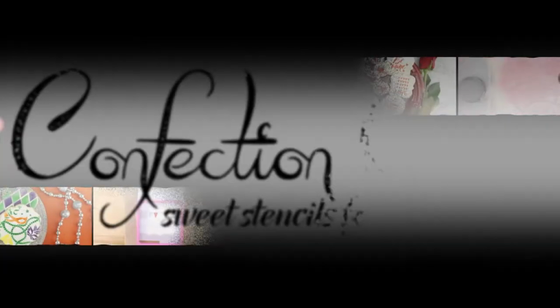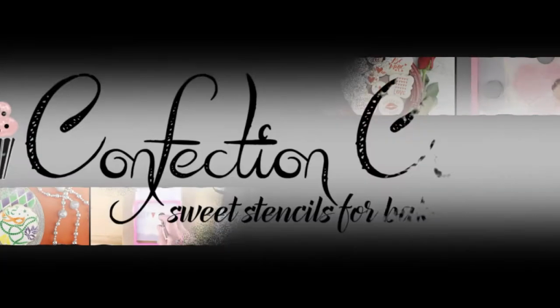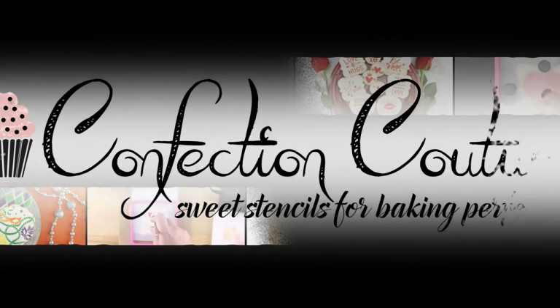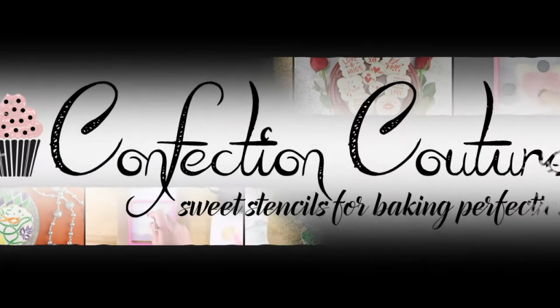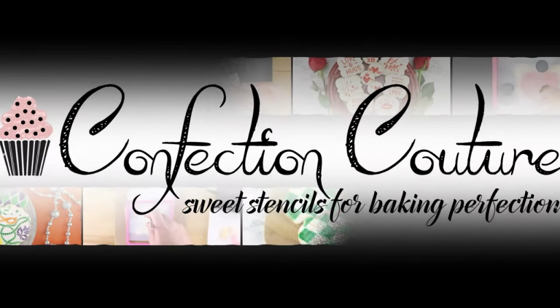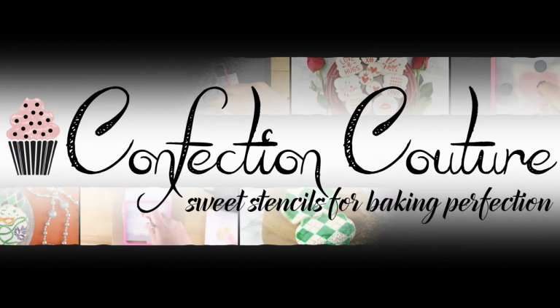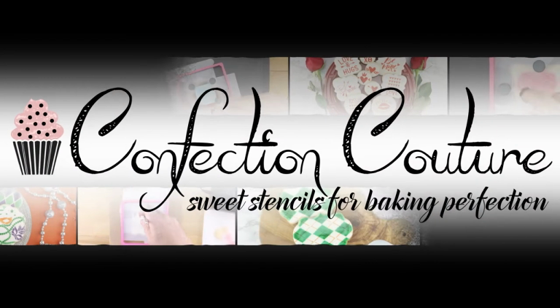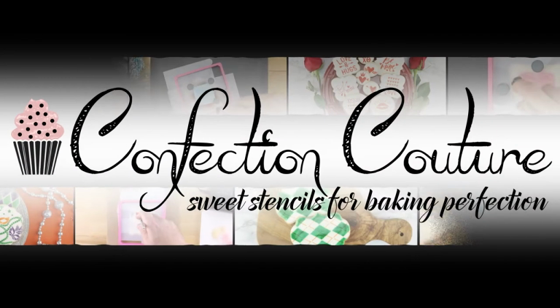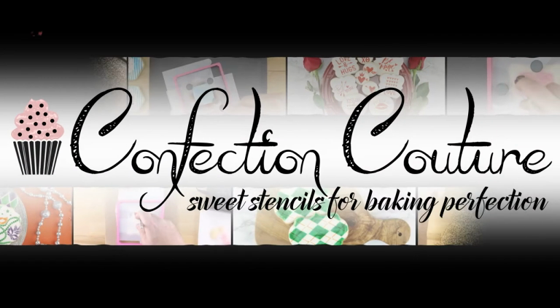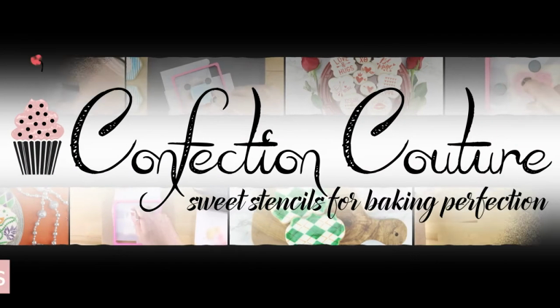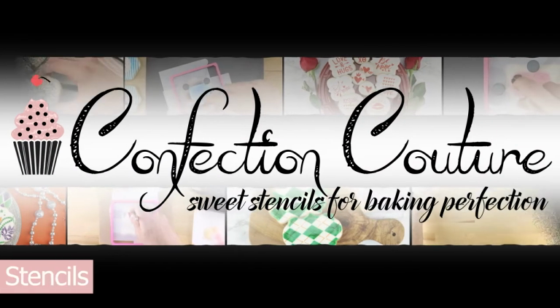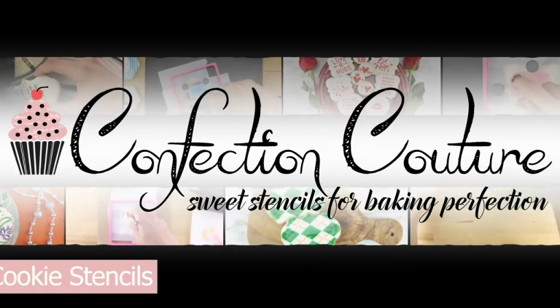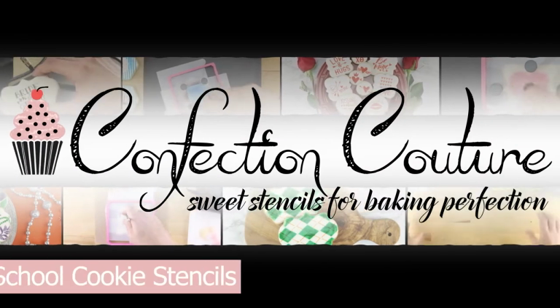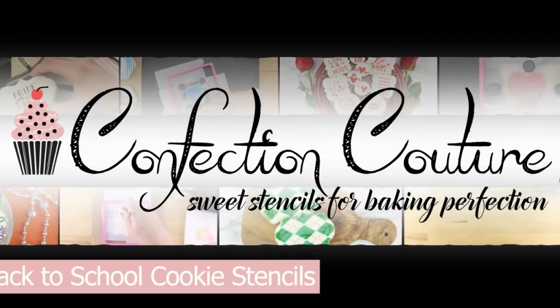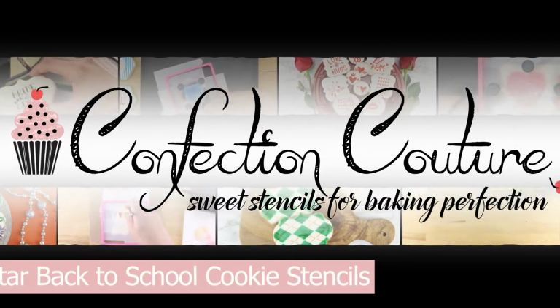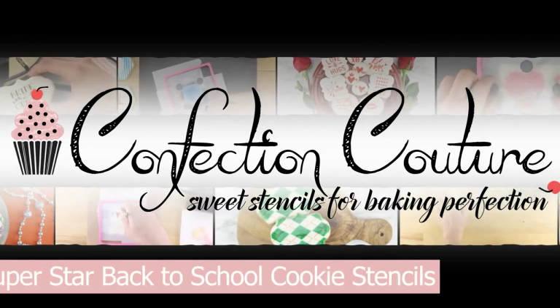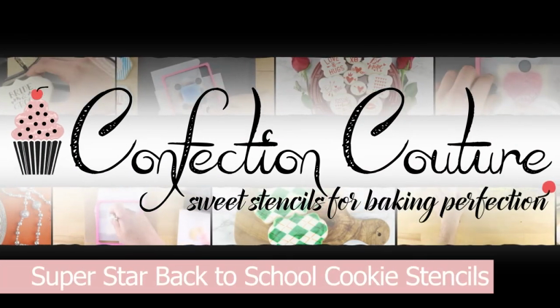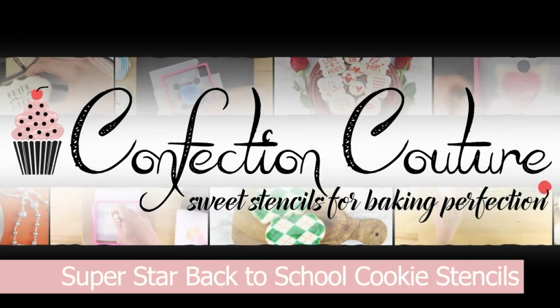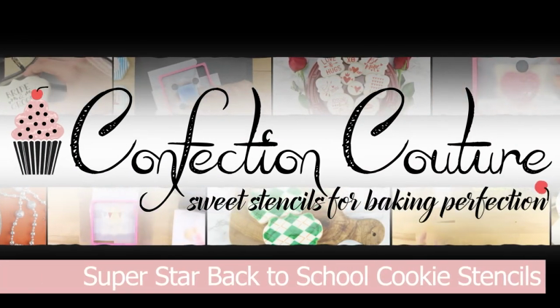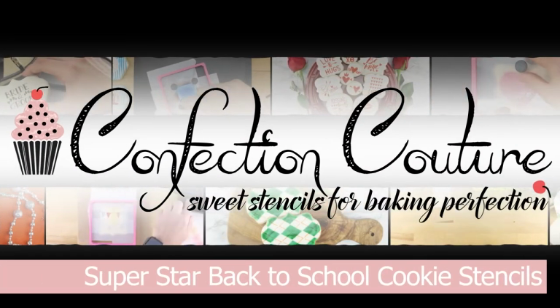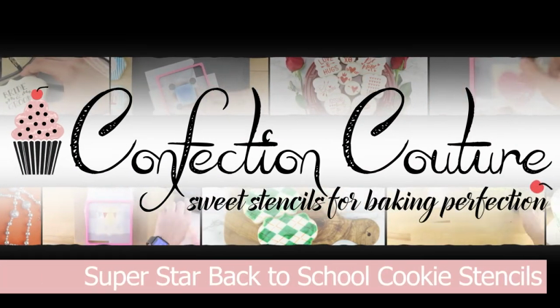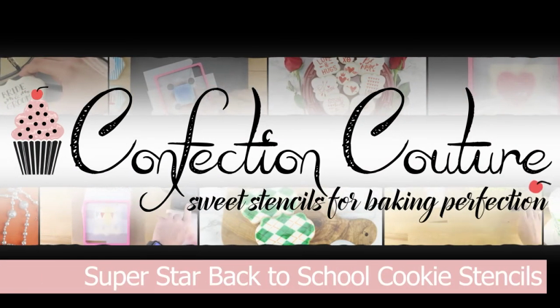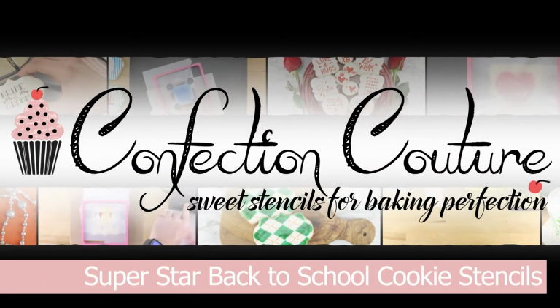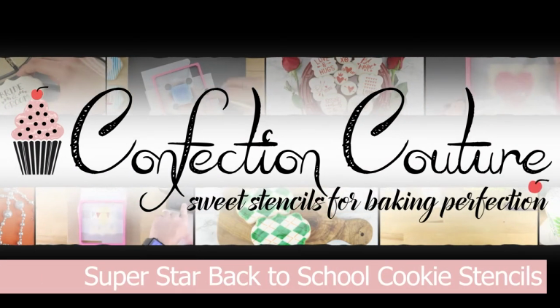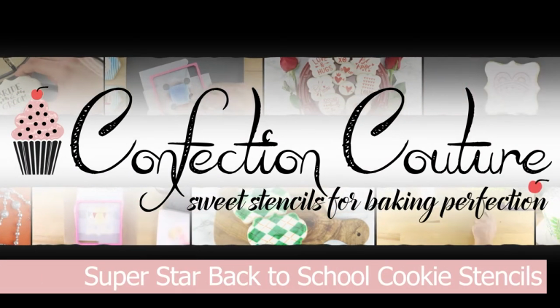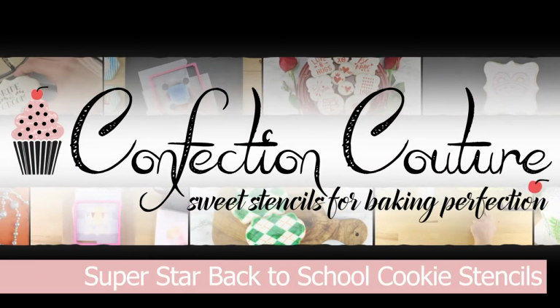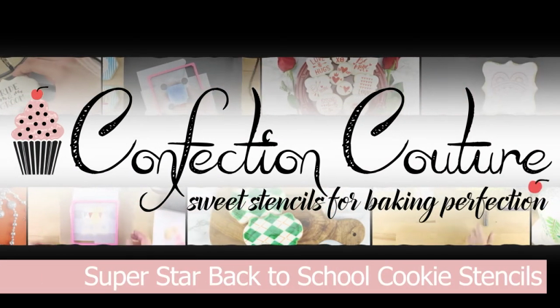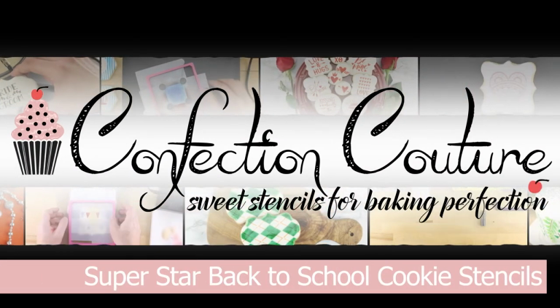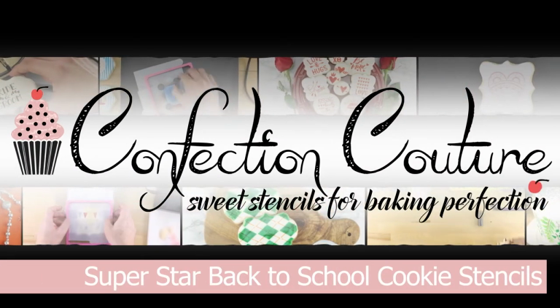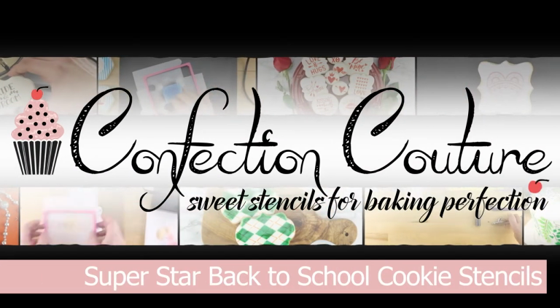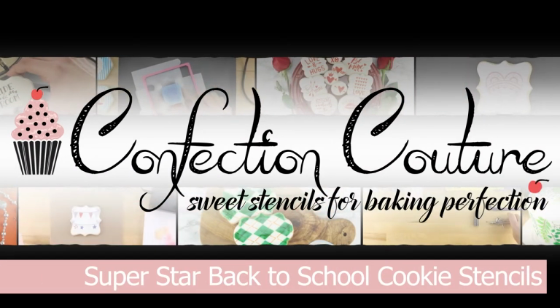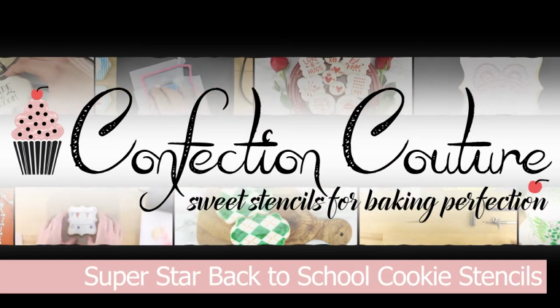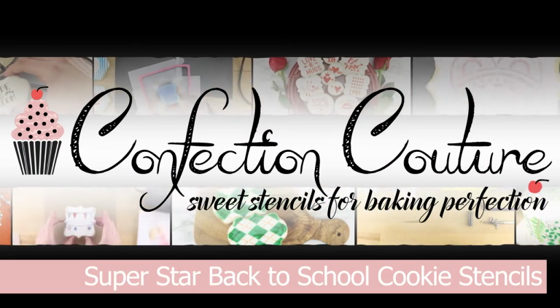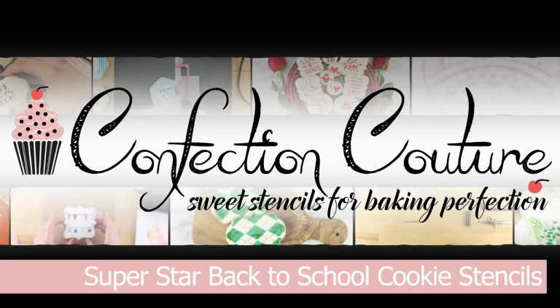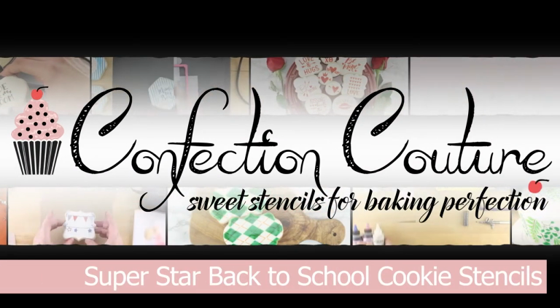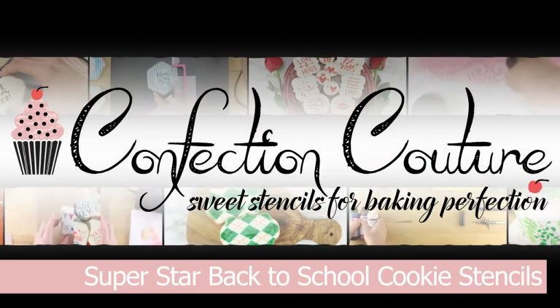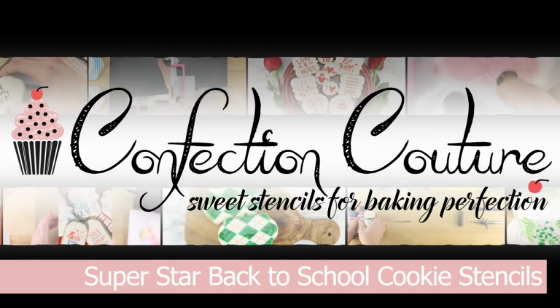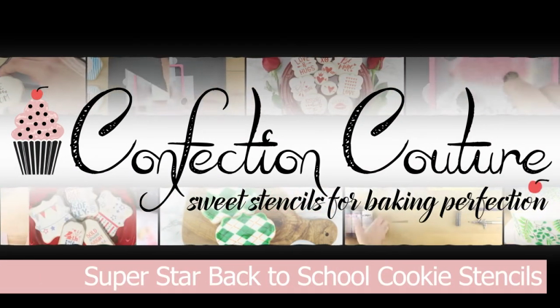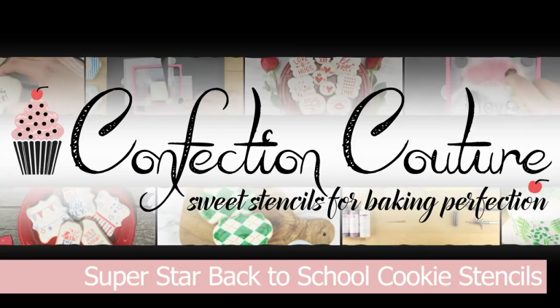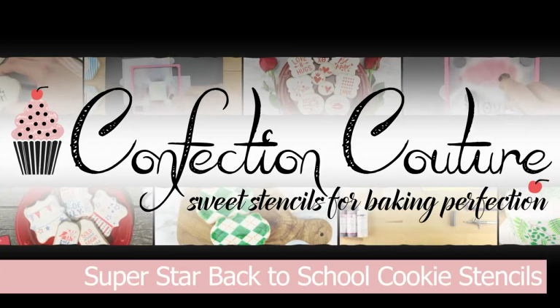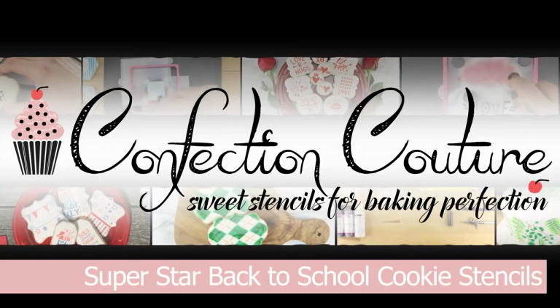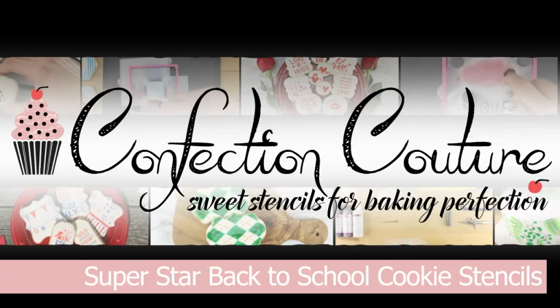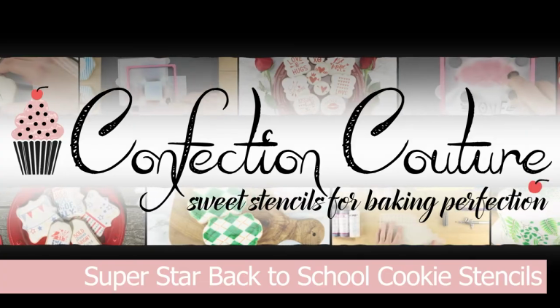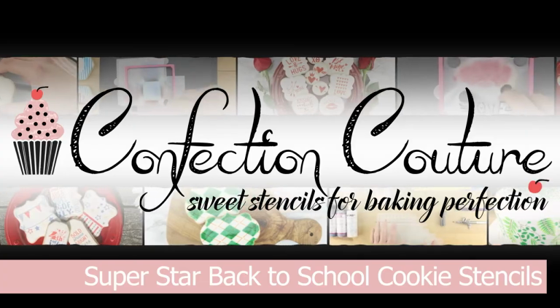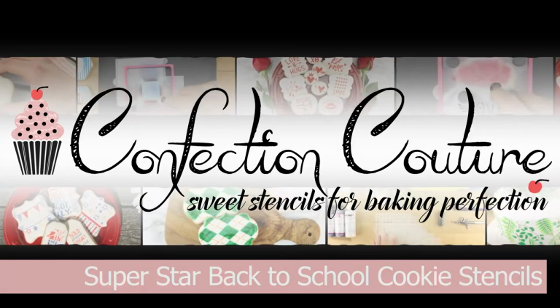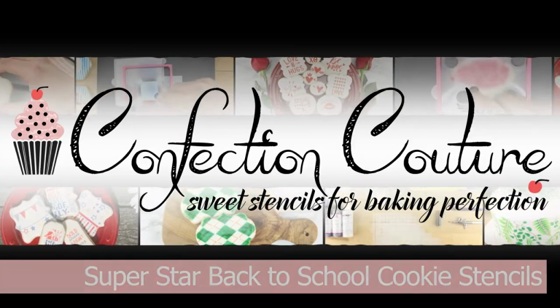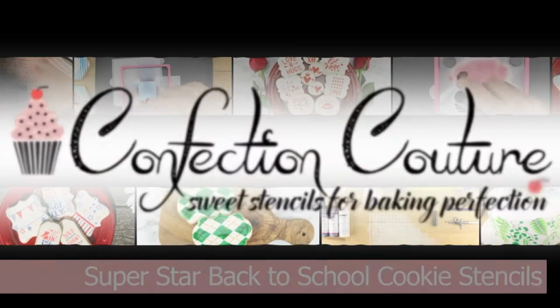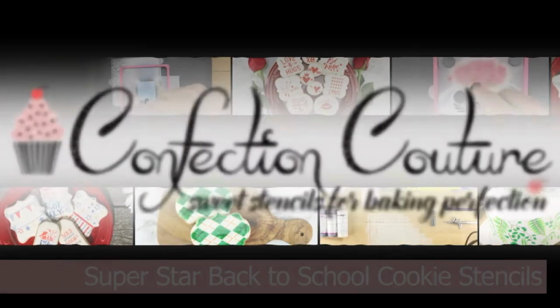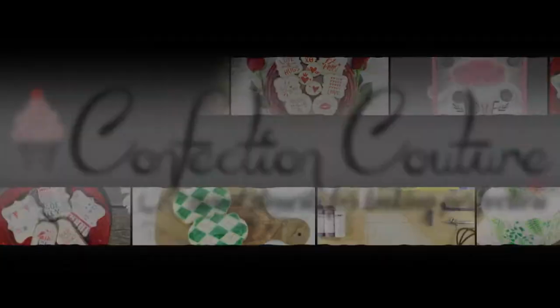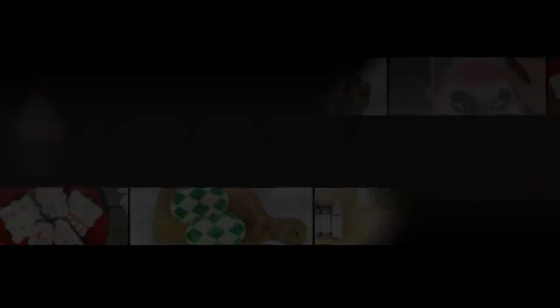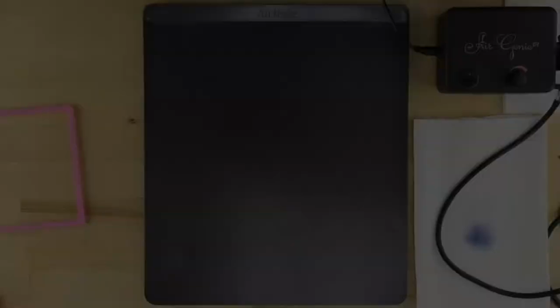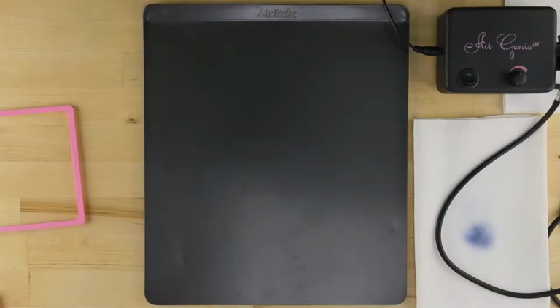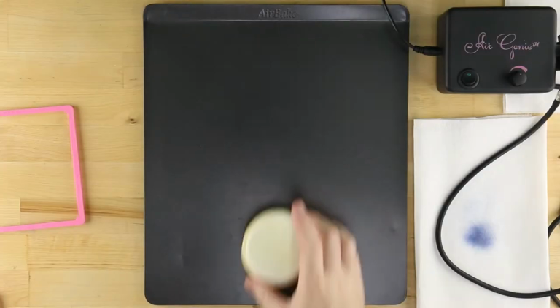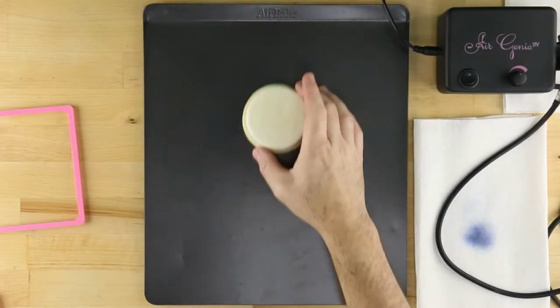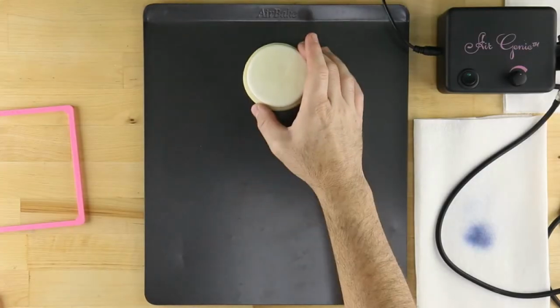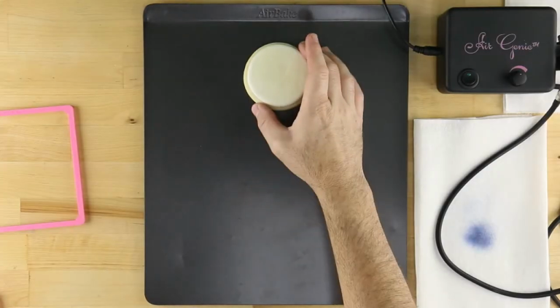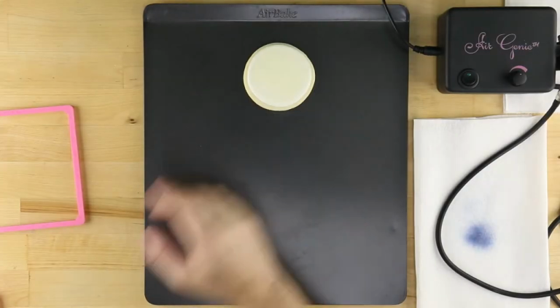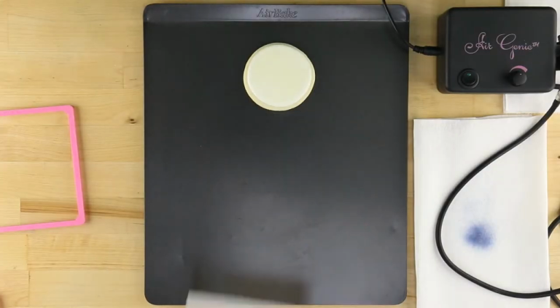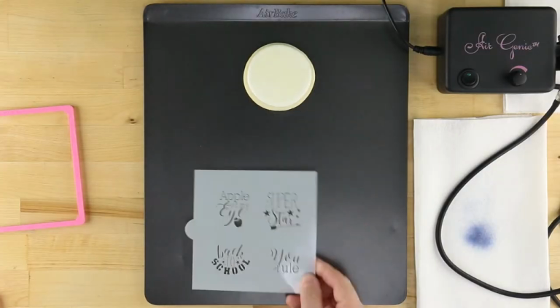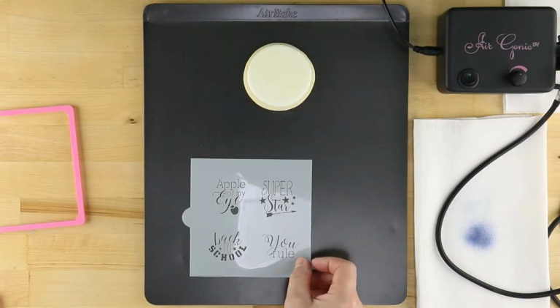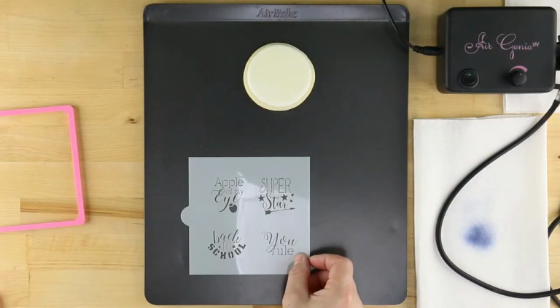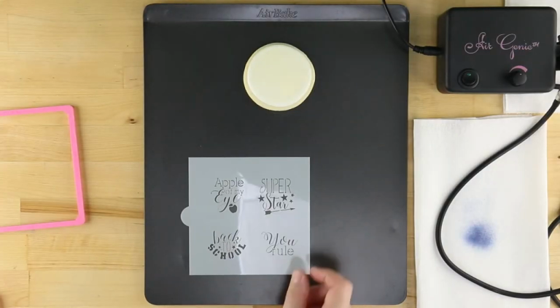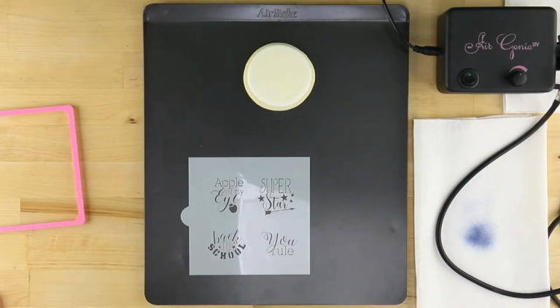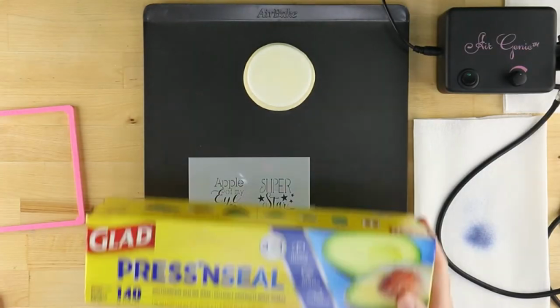The future will shine even more brightly with these superstar back-to-school cookie stencils from Confection Couture.